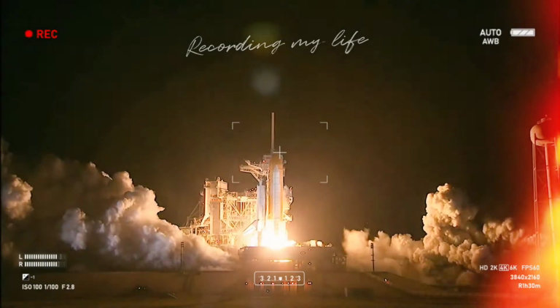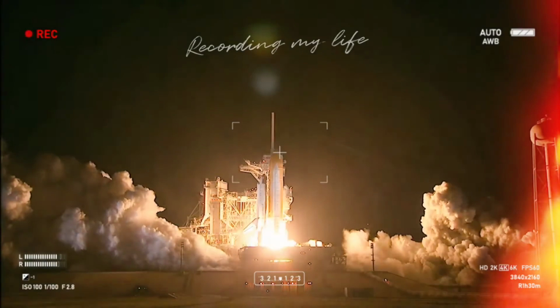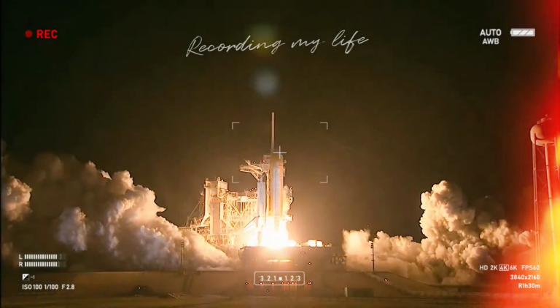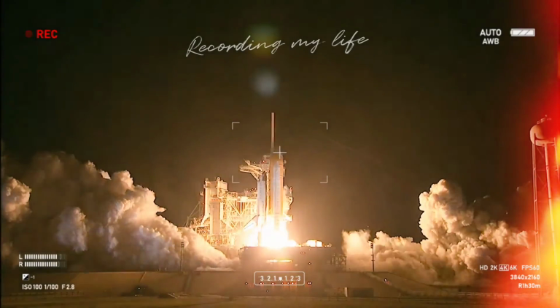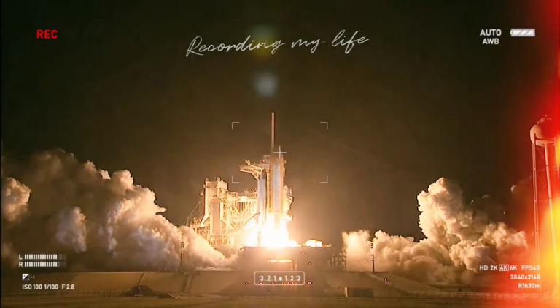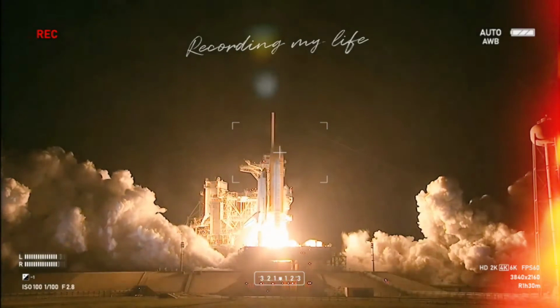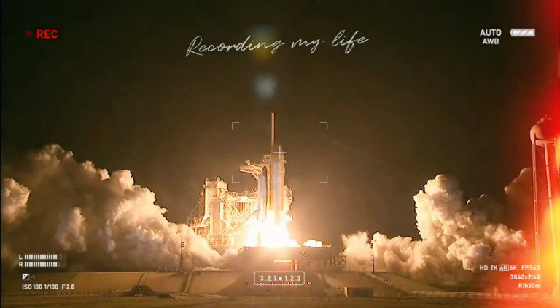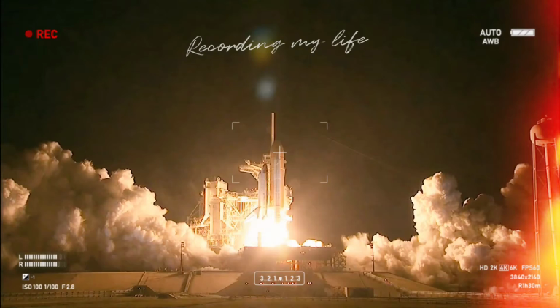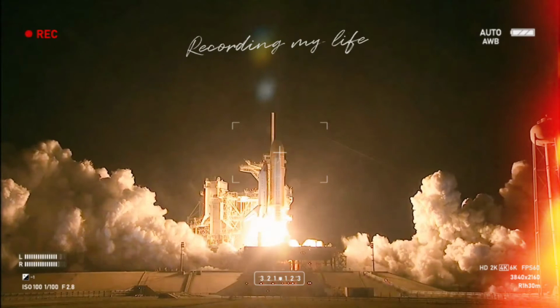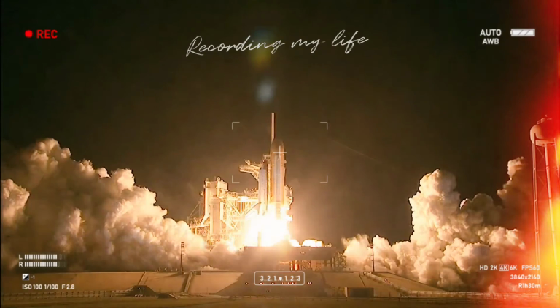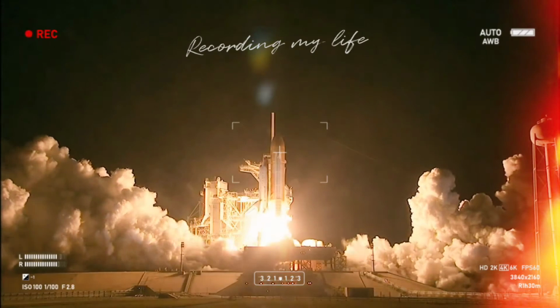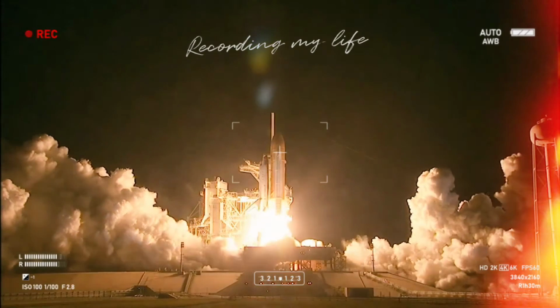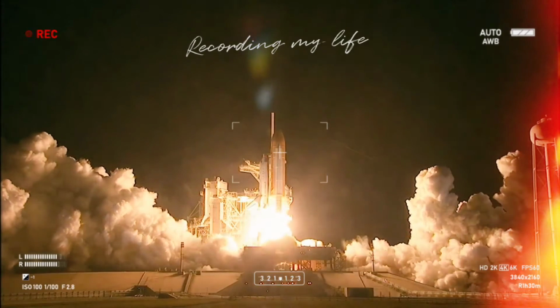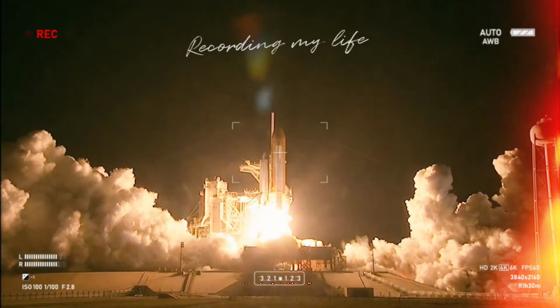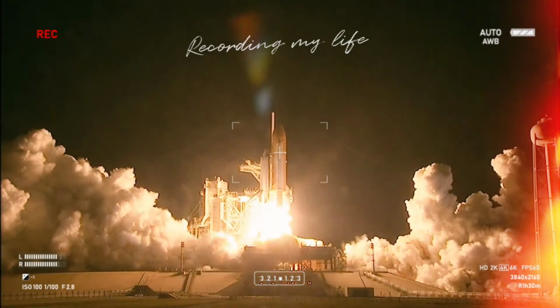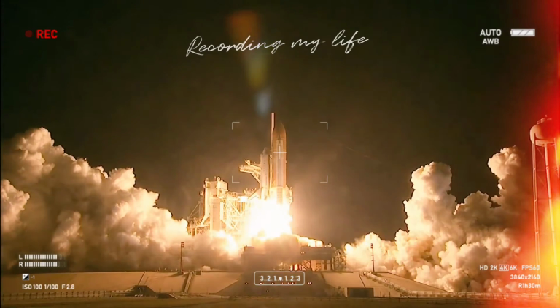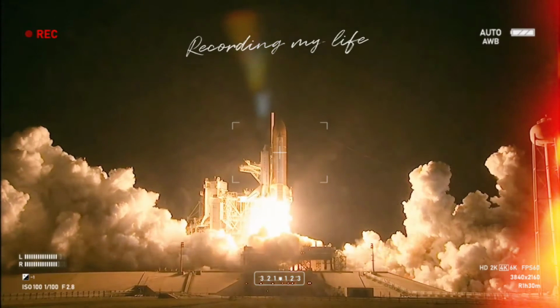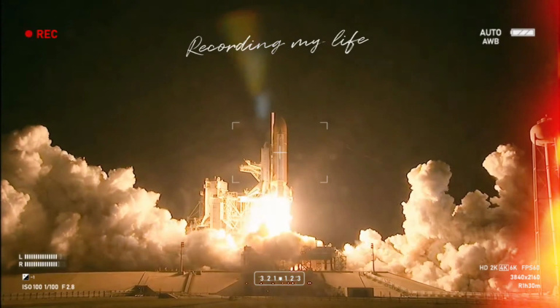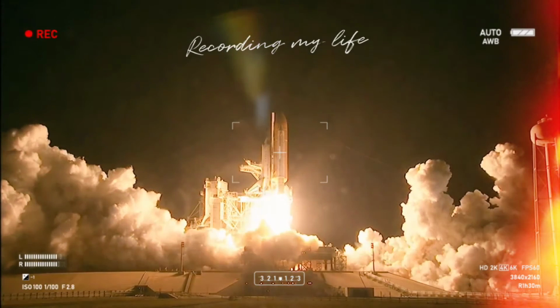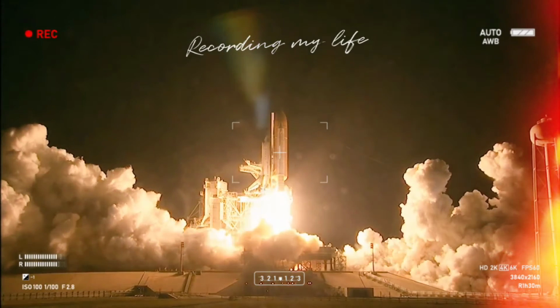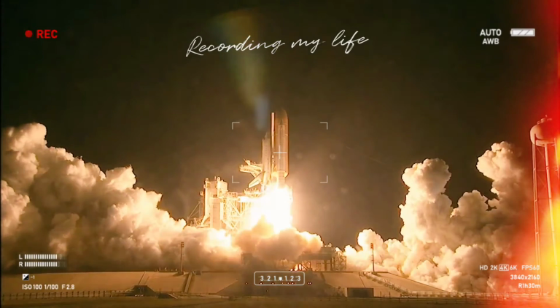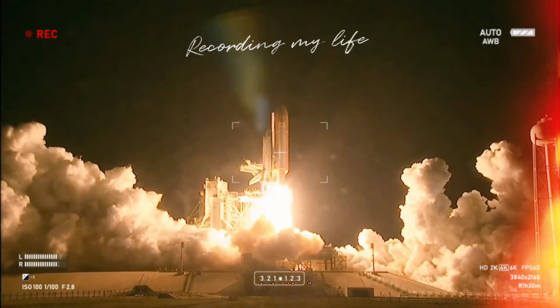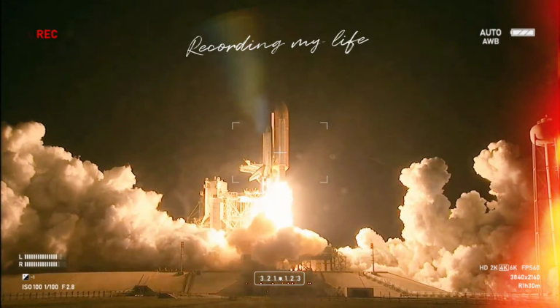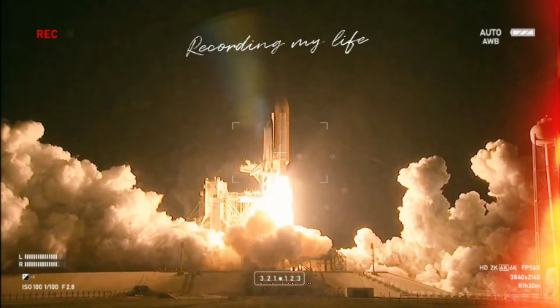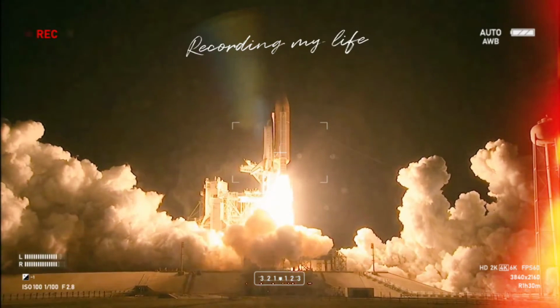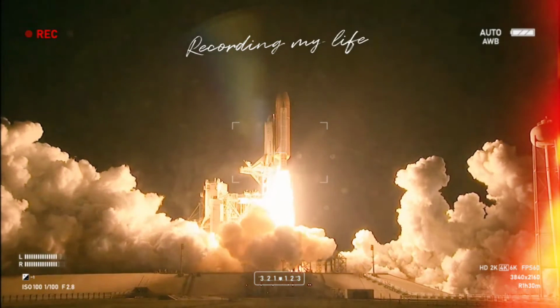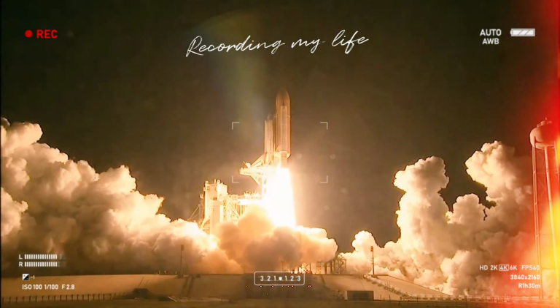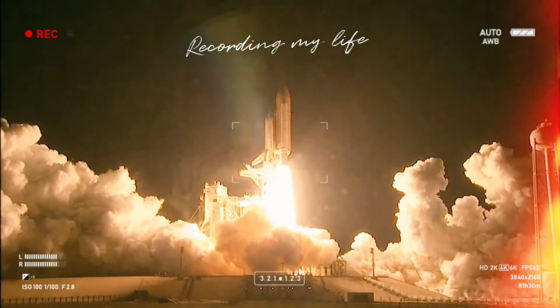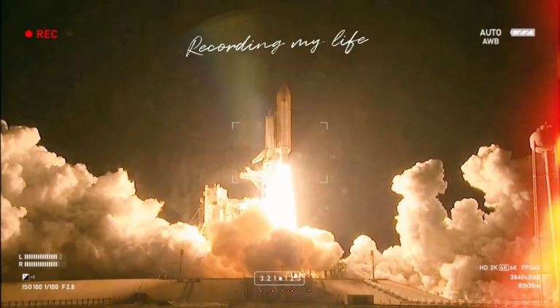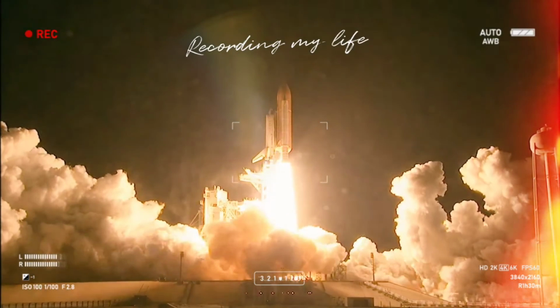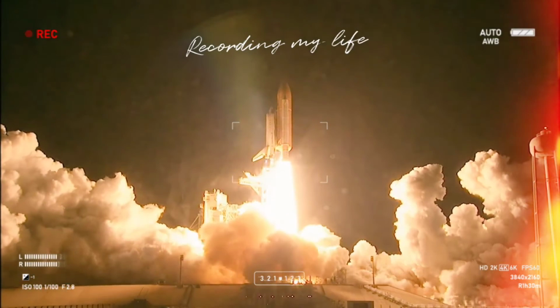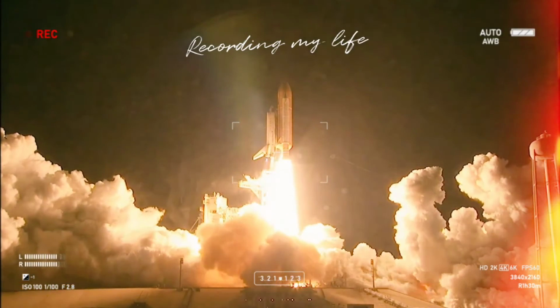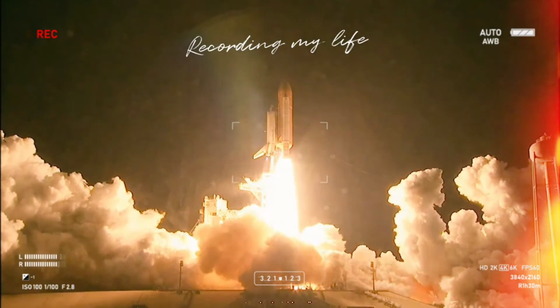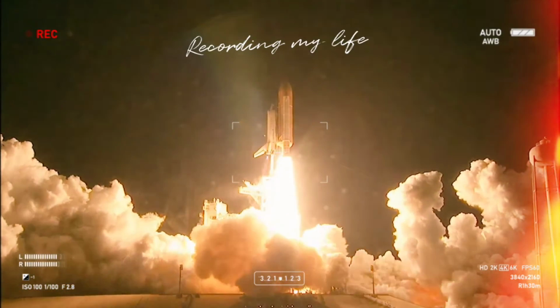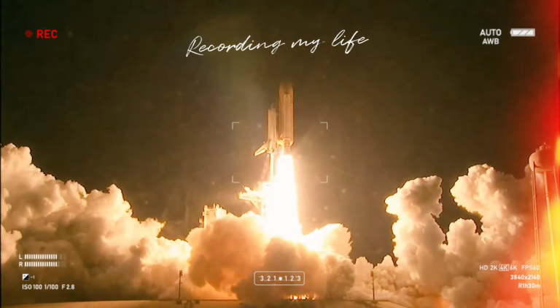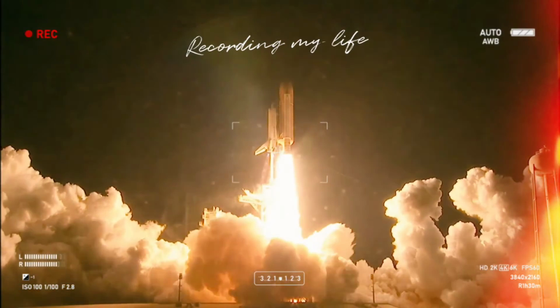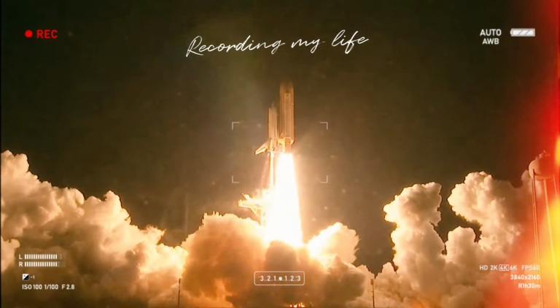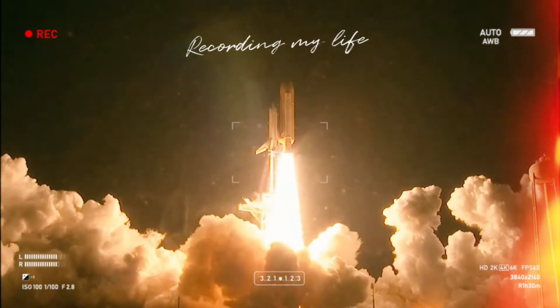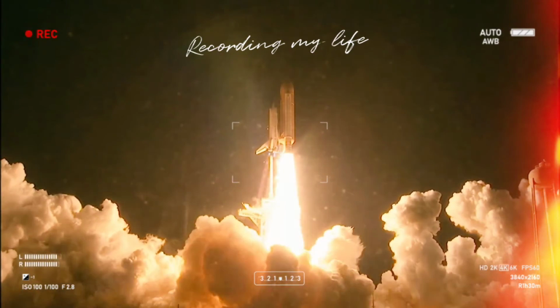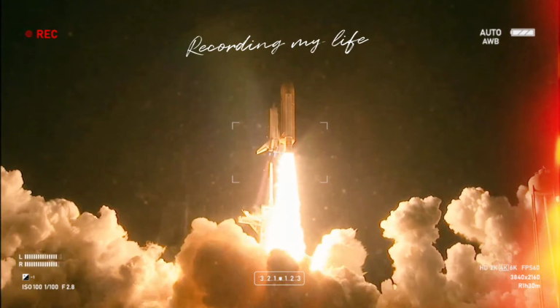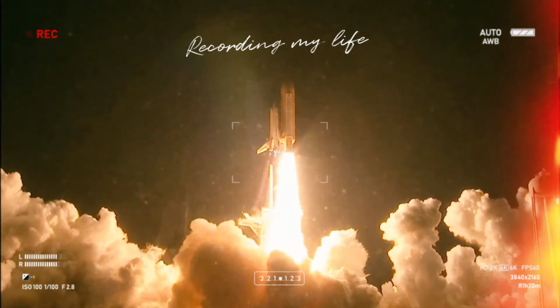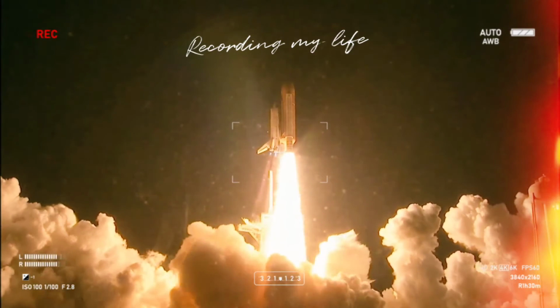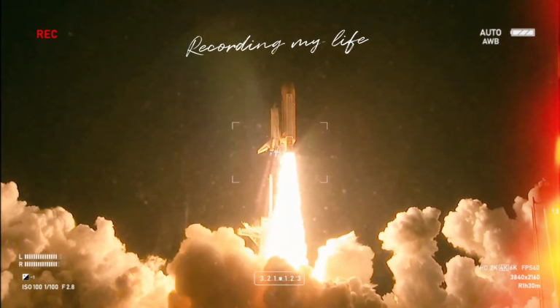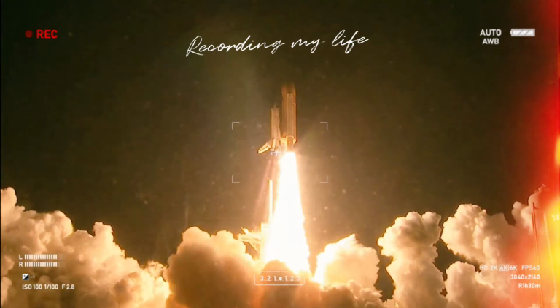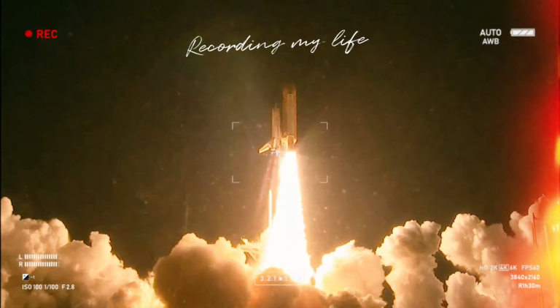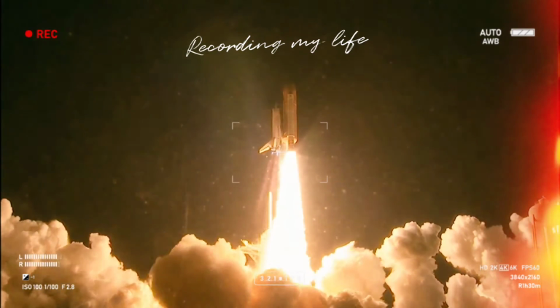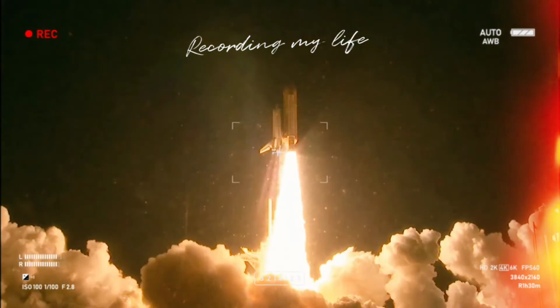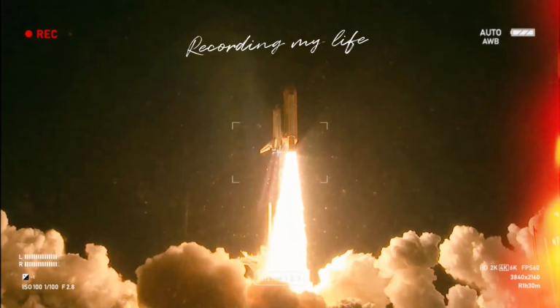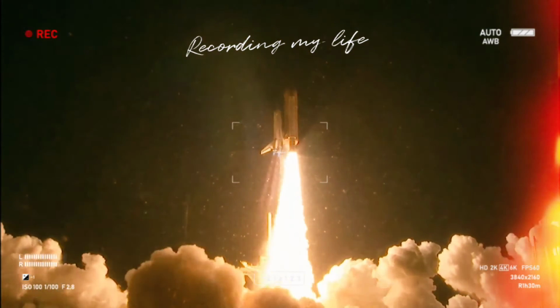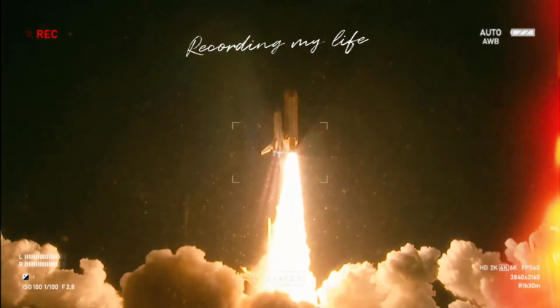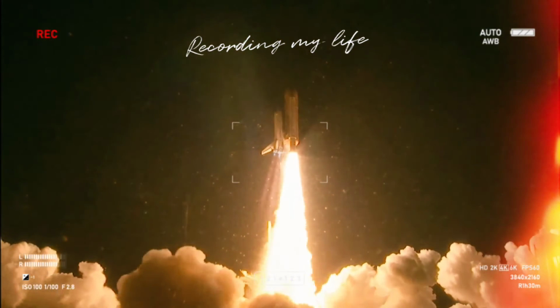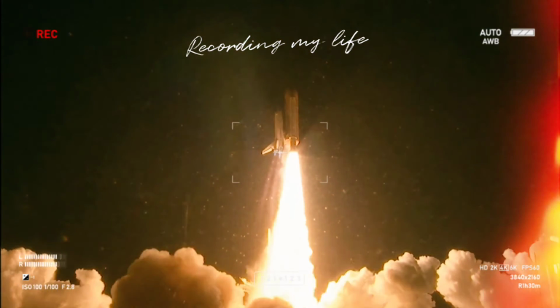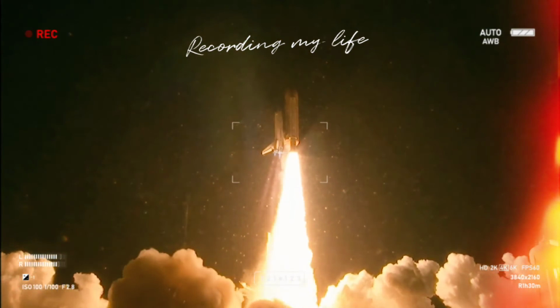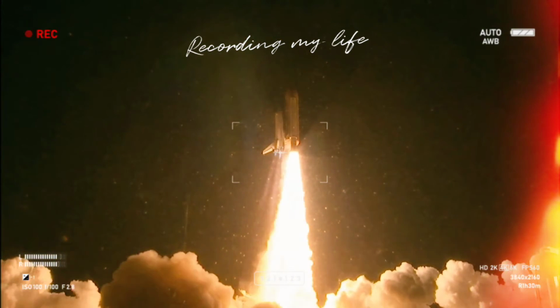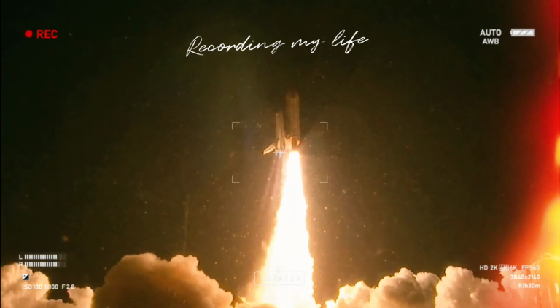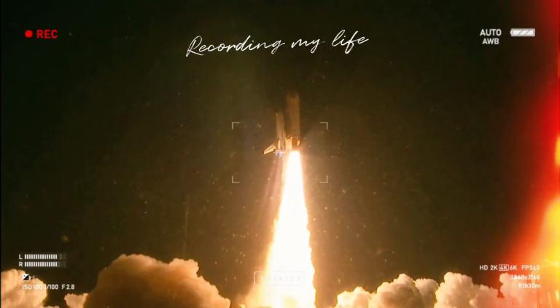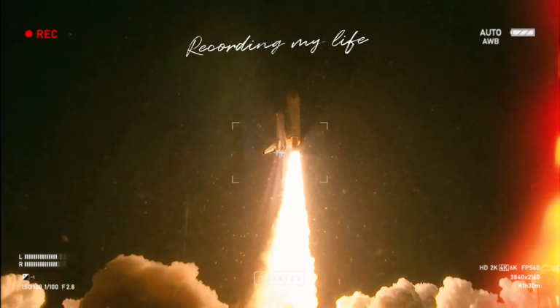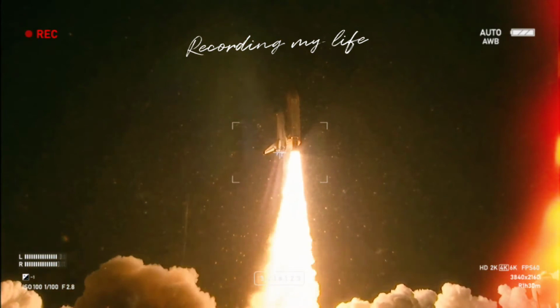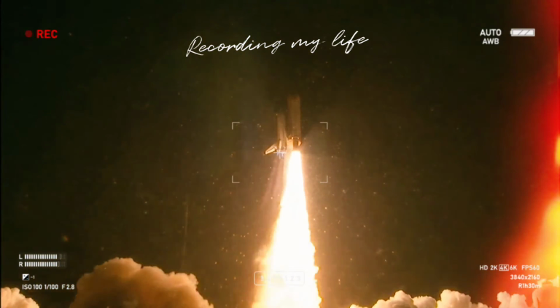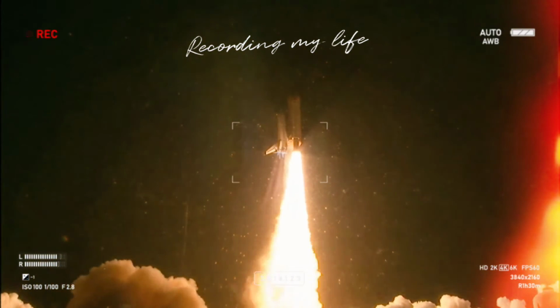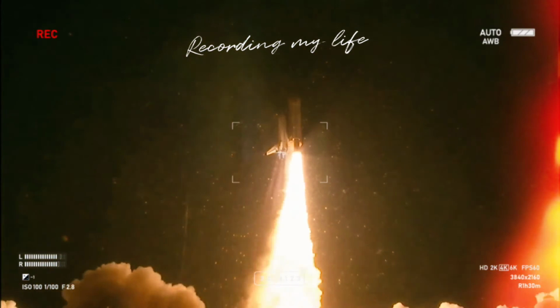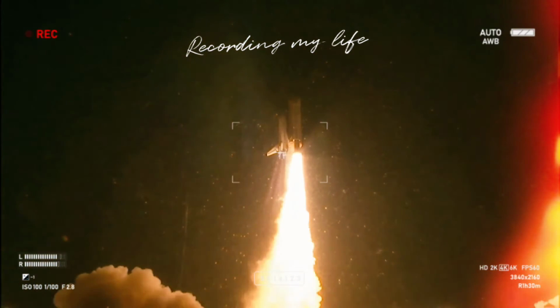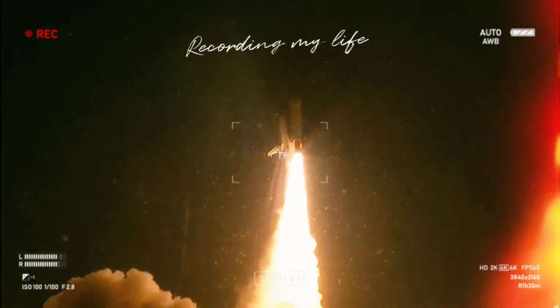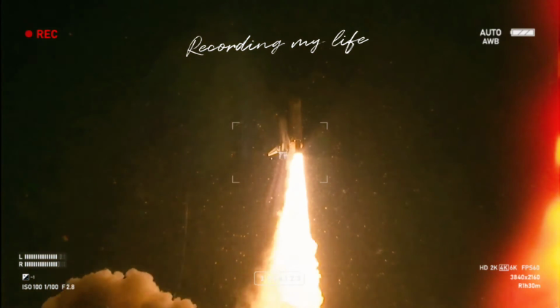And liftoff of Shuttle Endeavour, NASA's final space station crew compartment, that brings a bay window view to our celestial backyard.